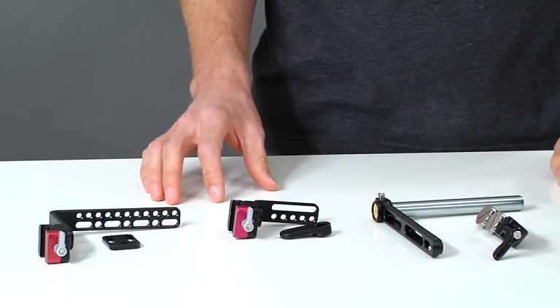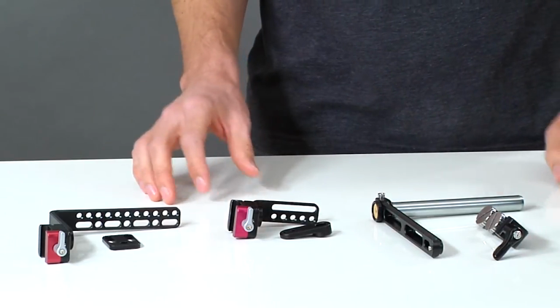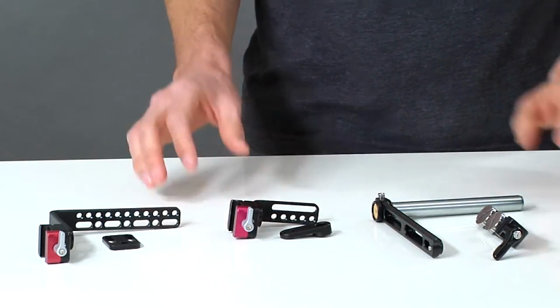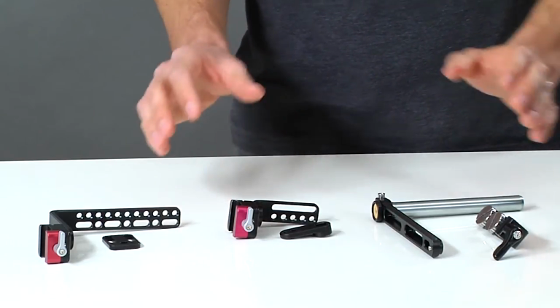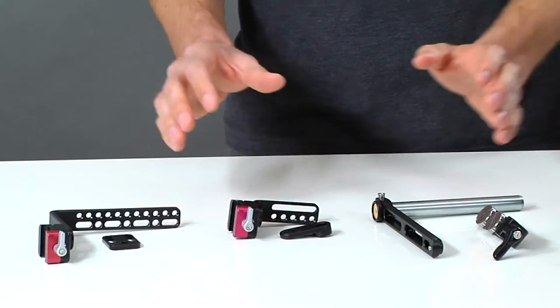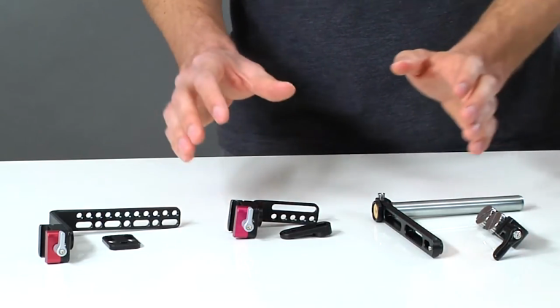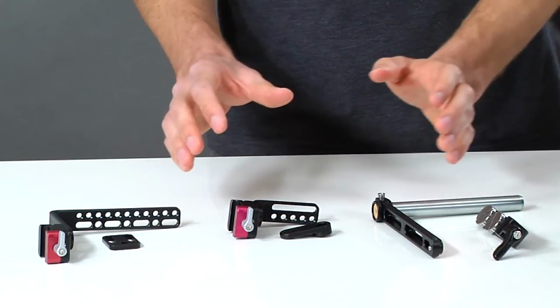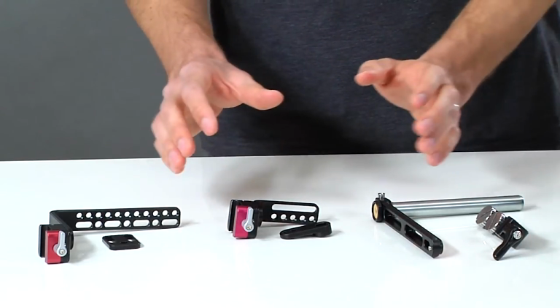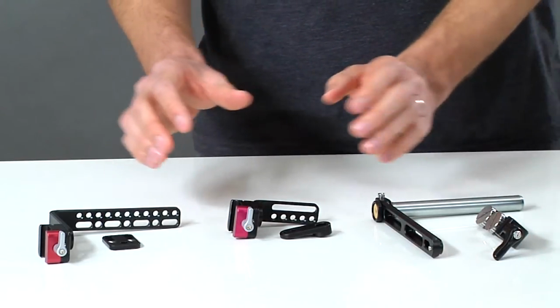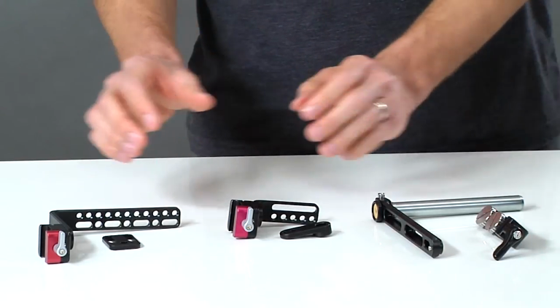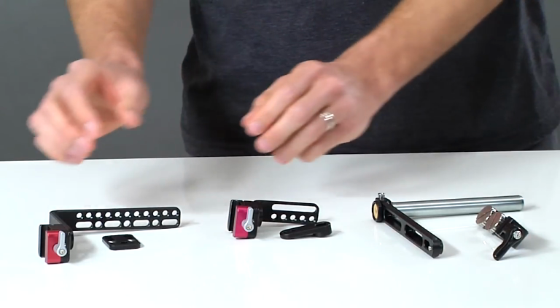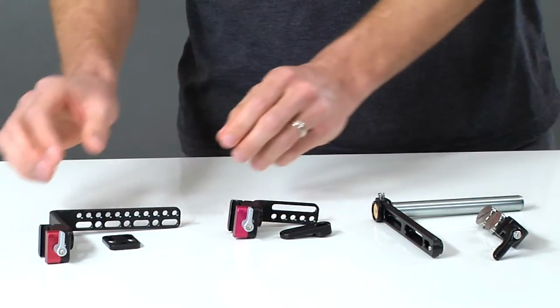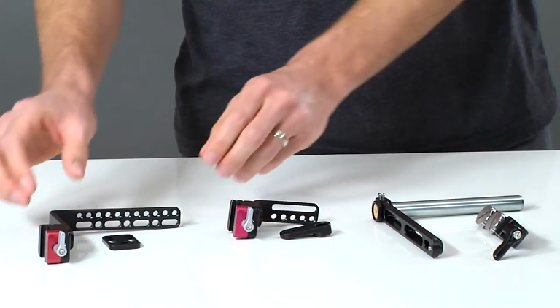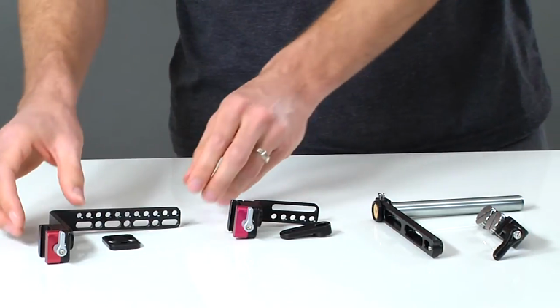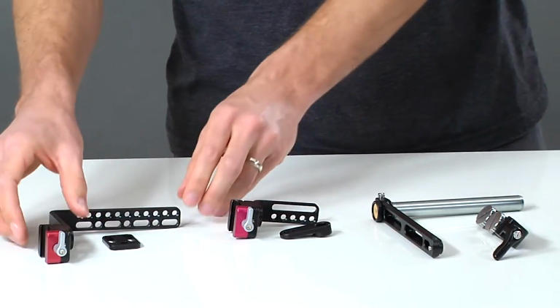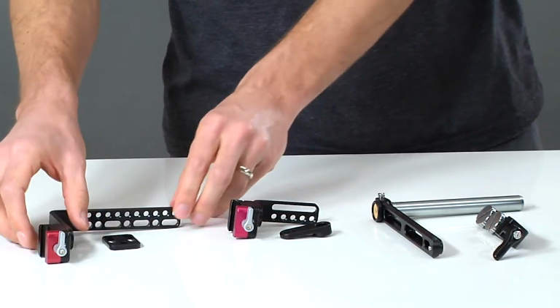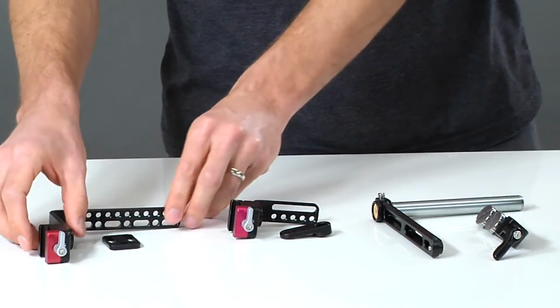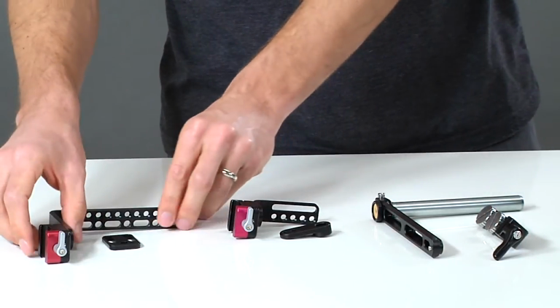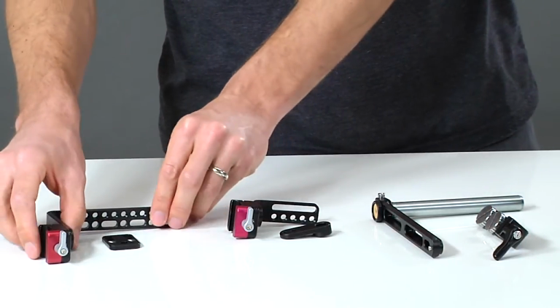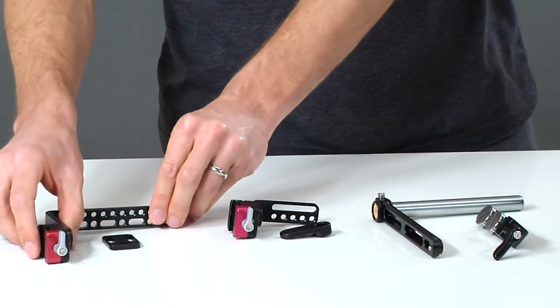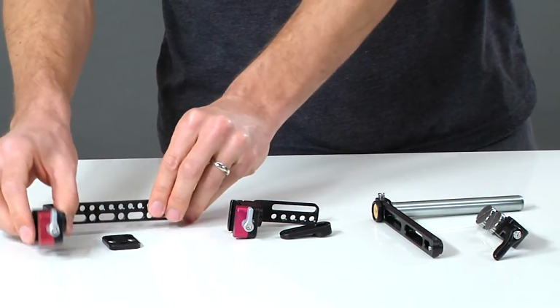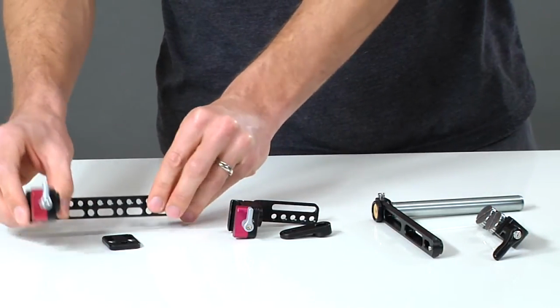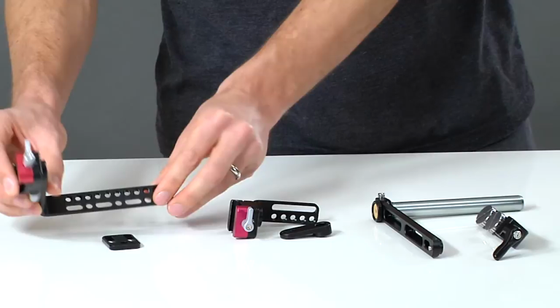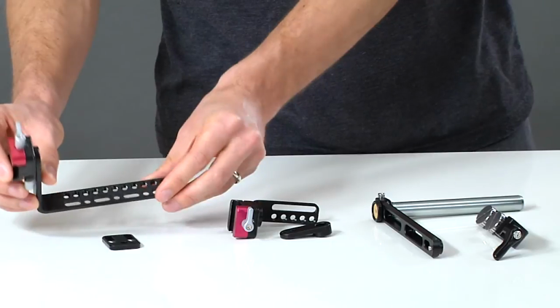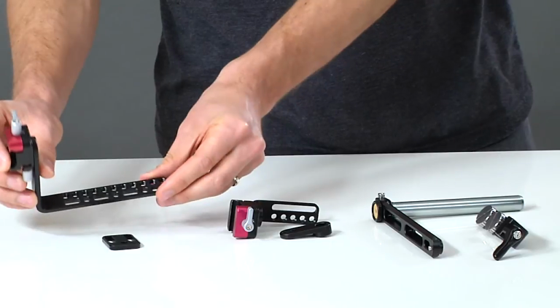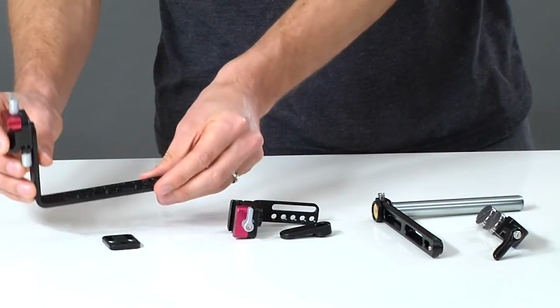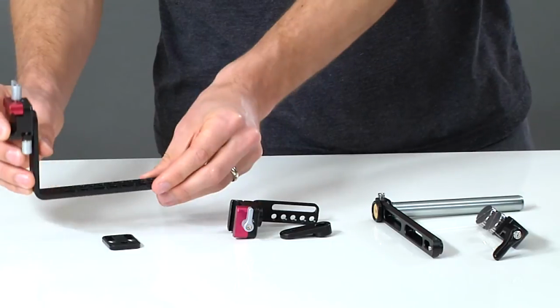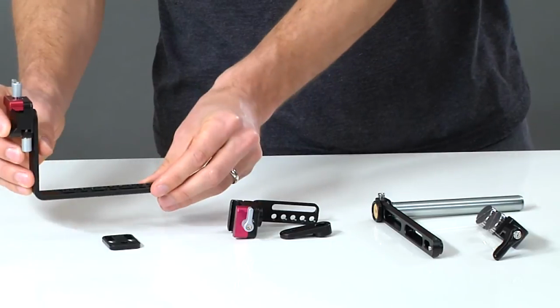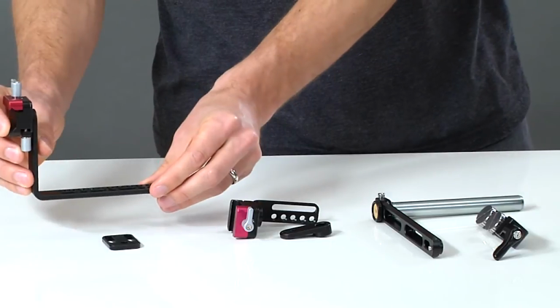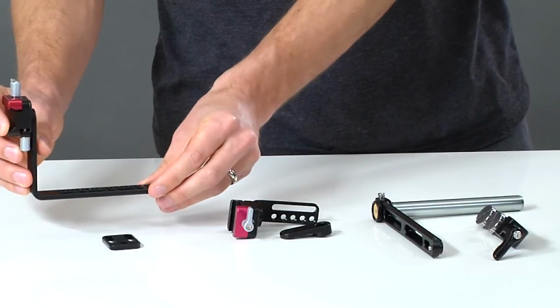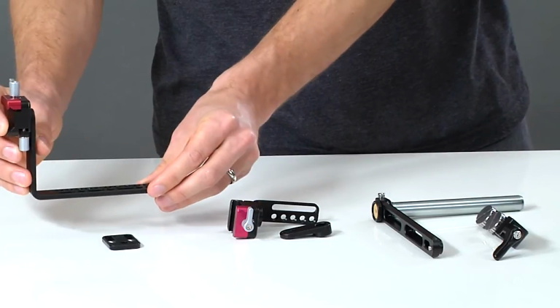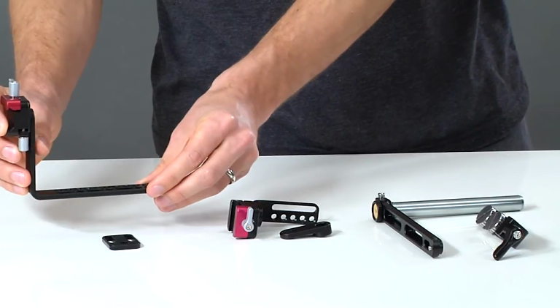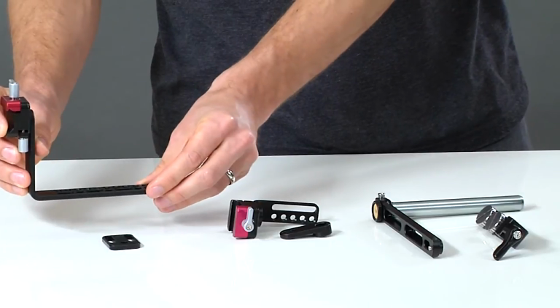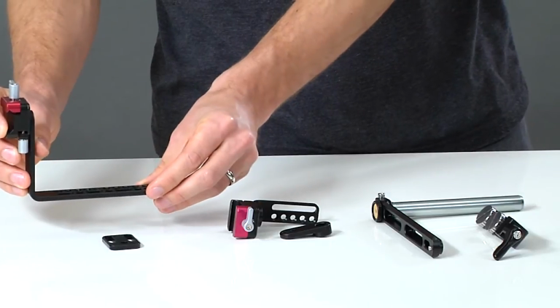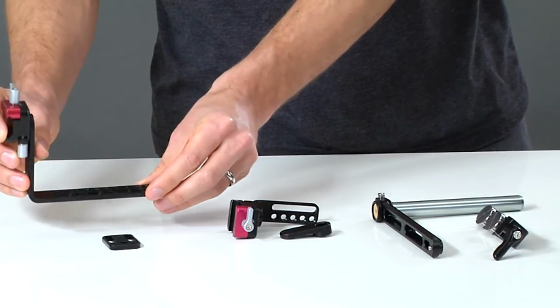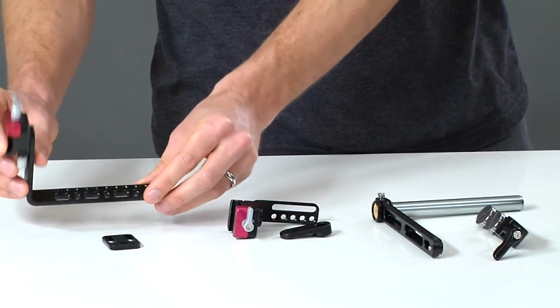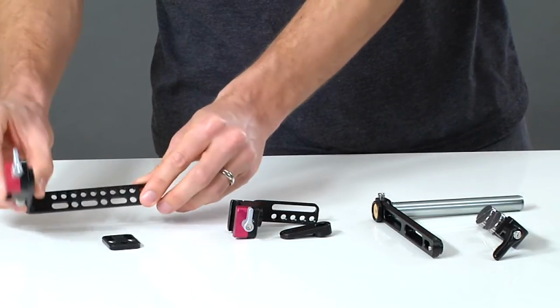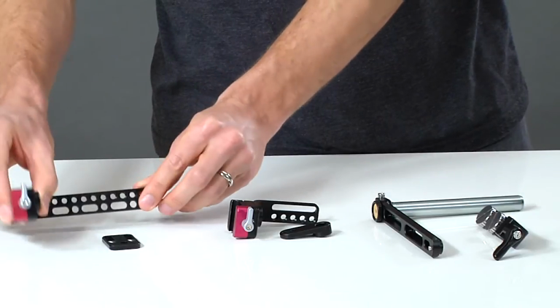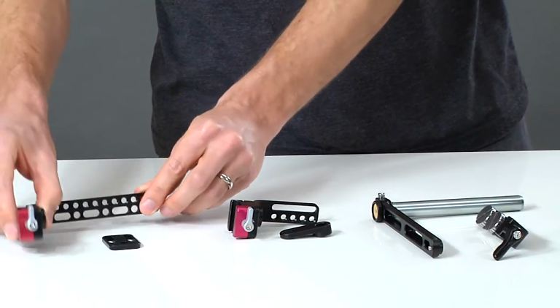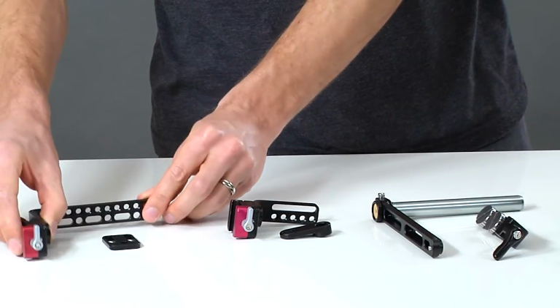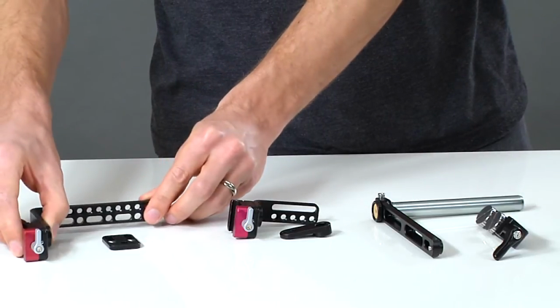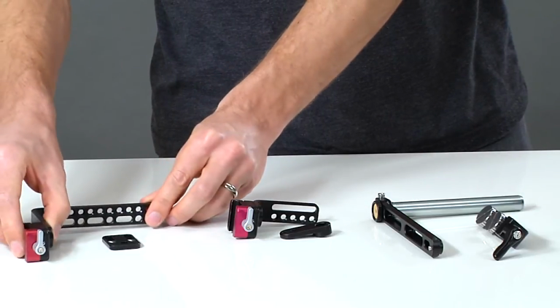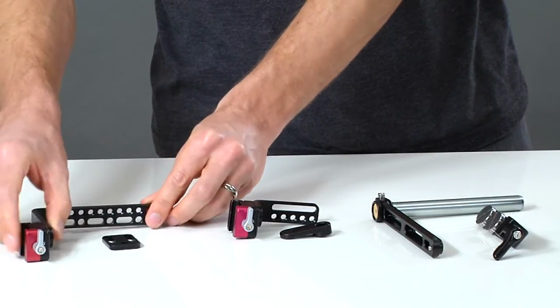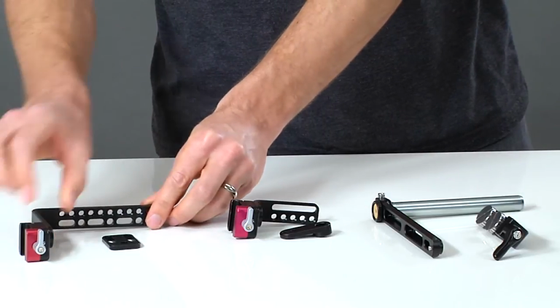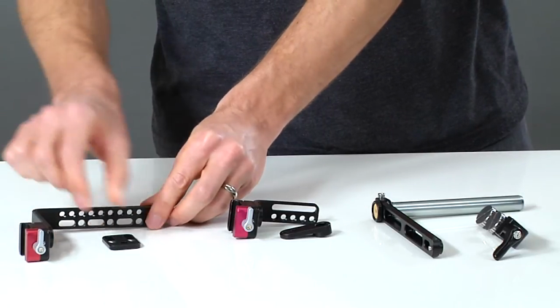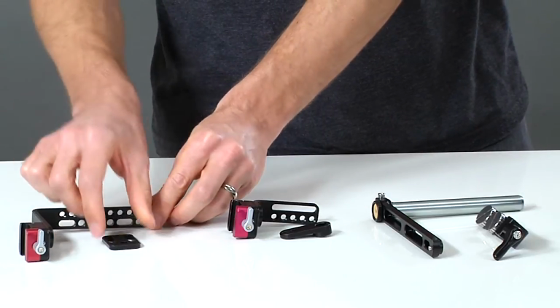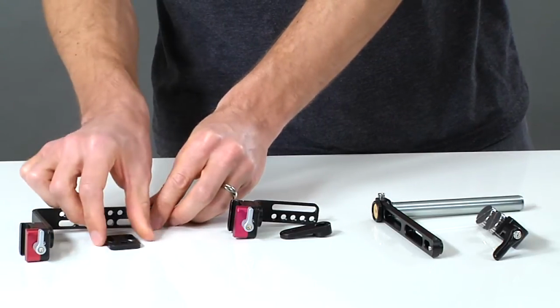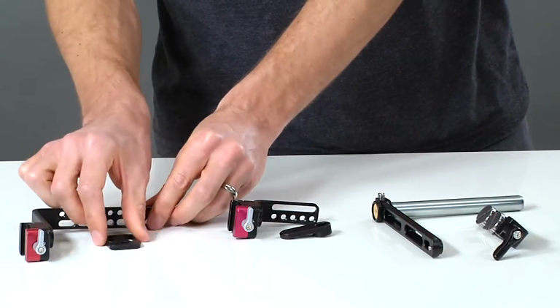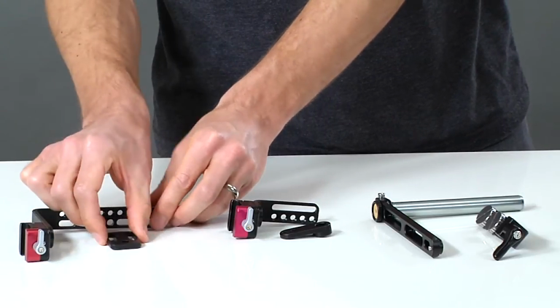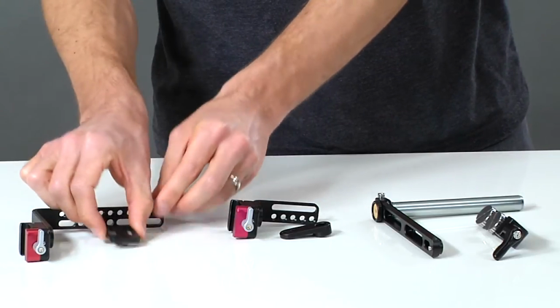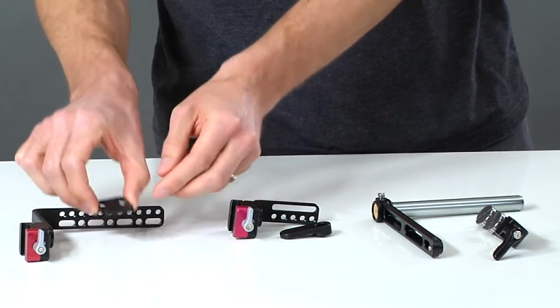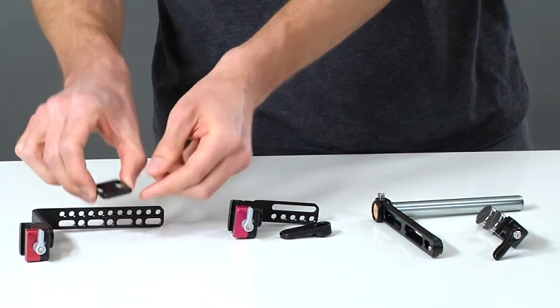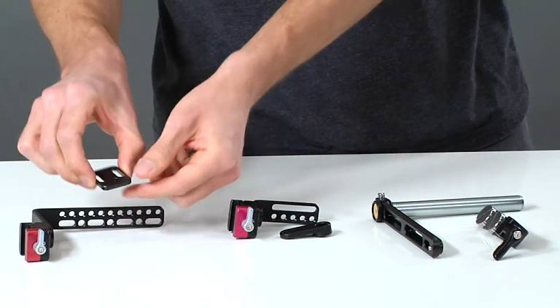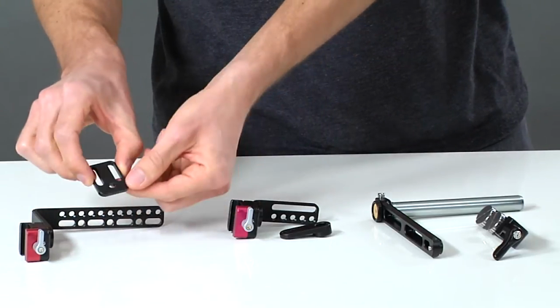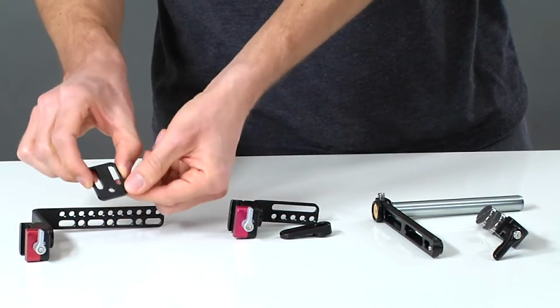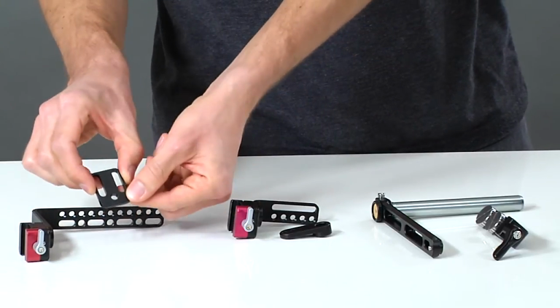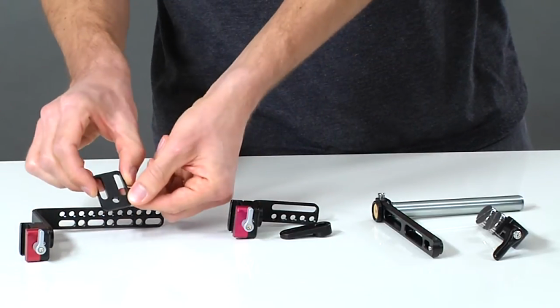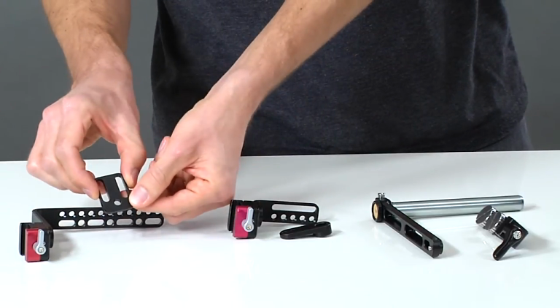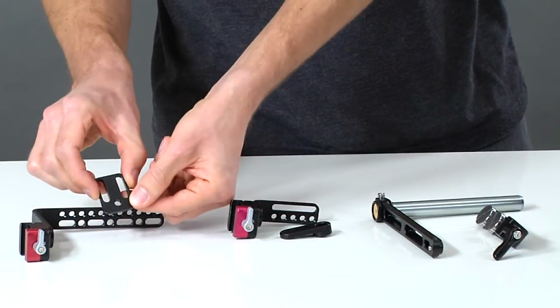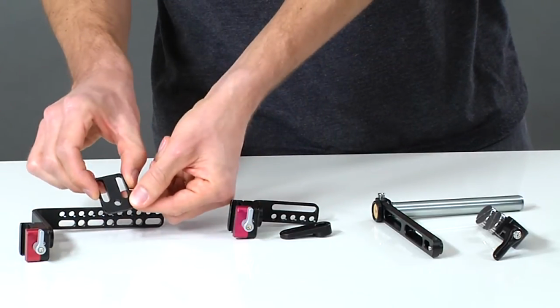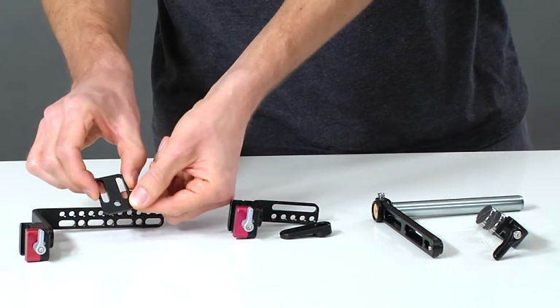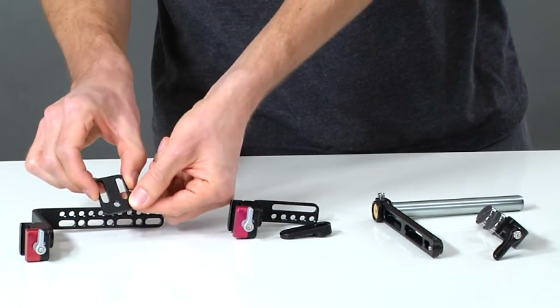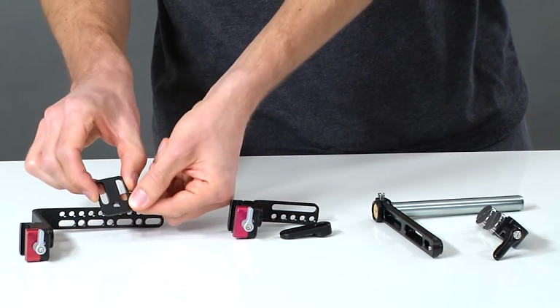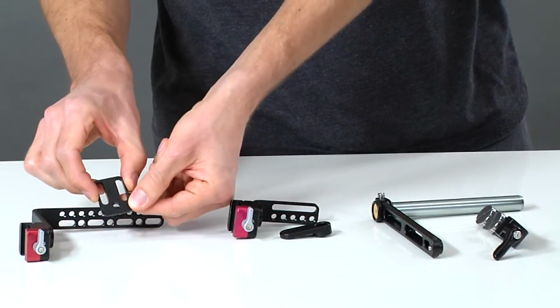You can also choose the LCD version which includes the larger L bracket and the adapter piece for offsetting your LCD.